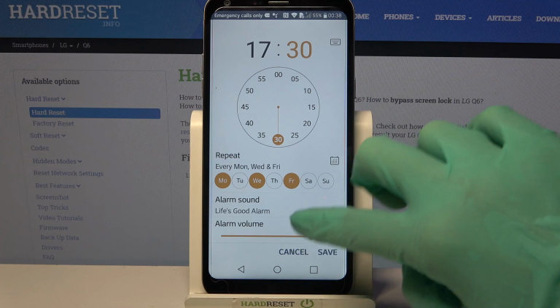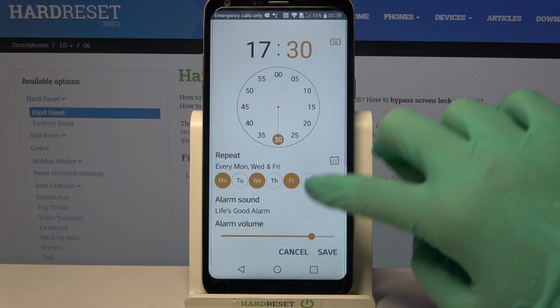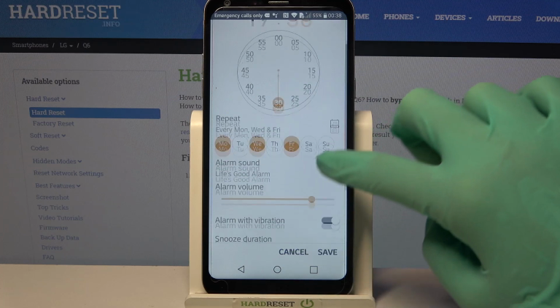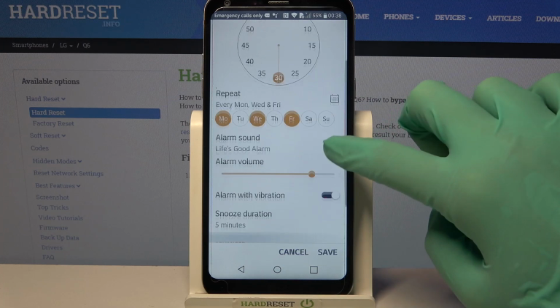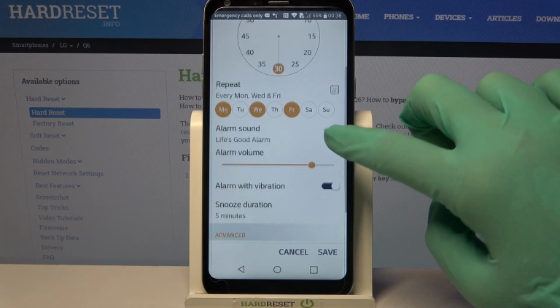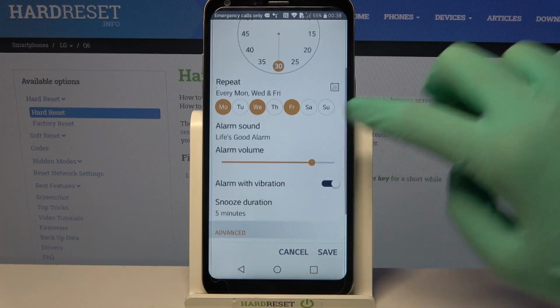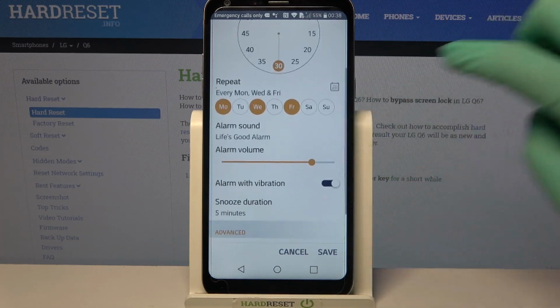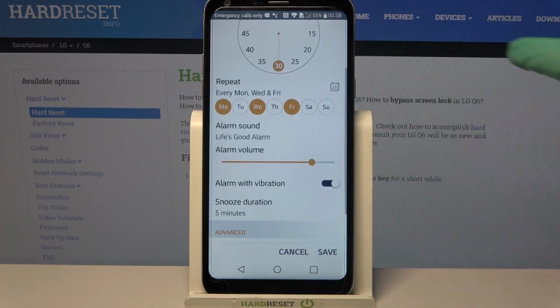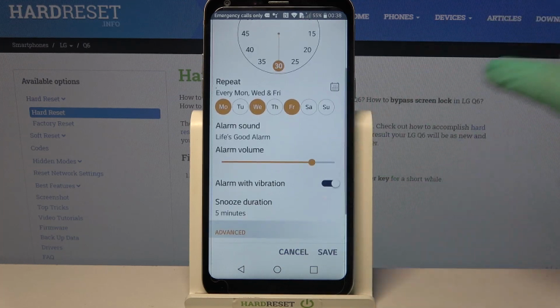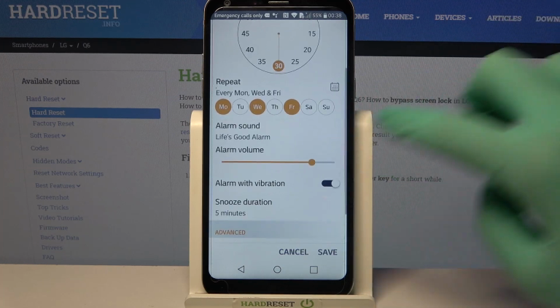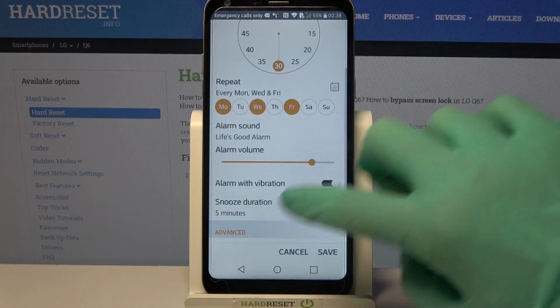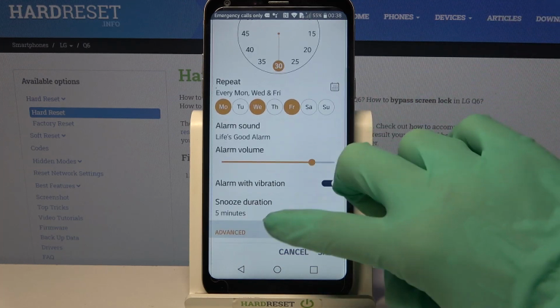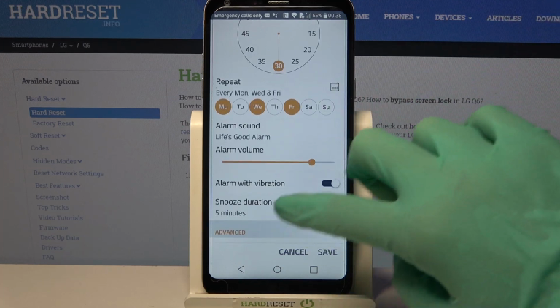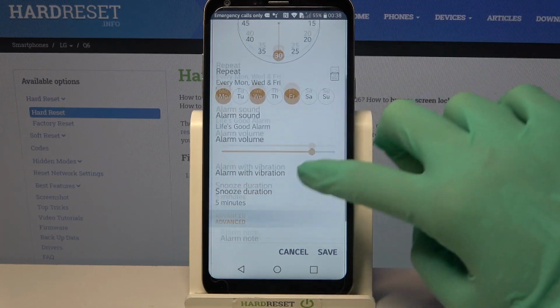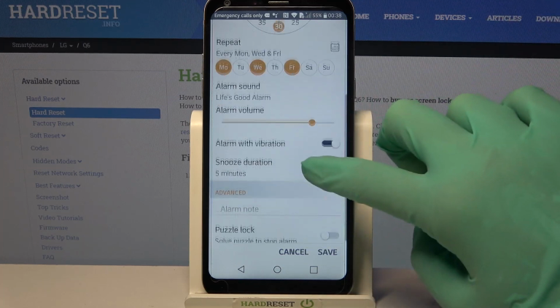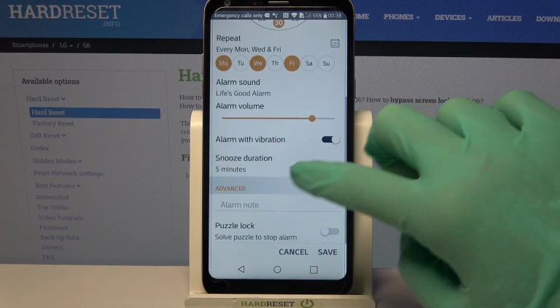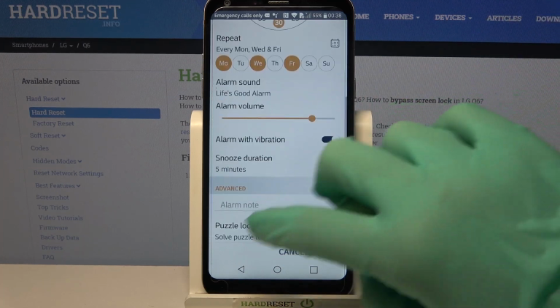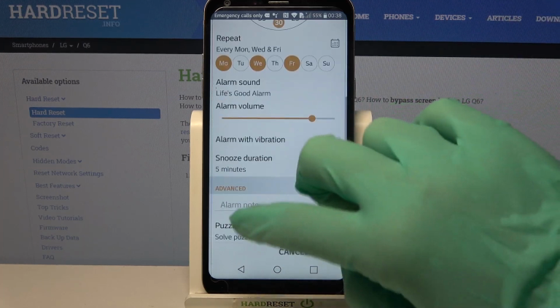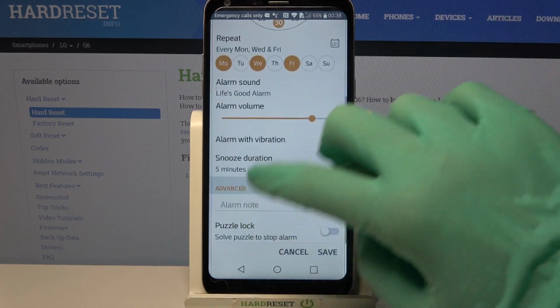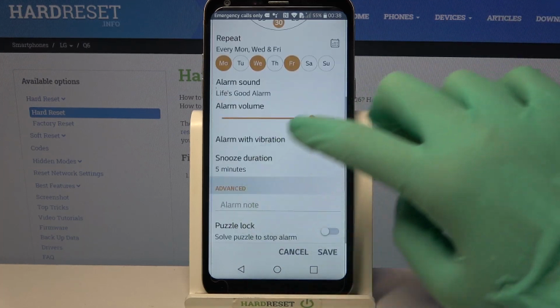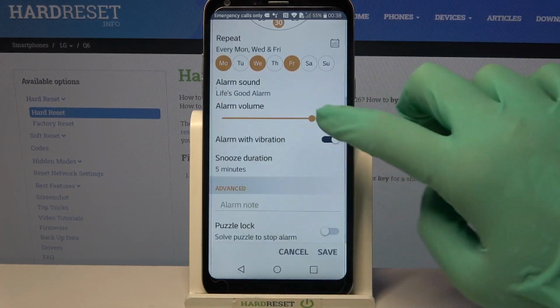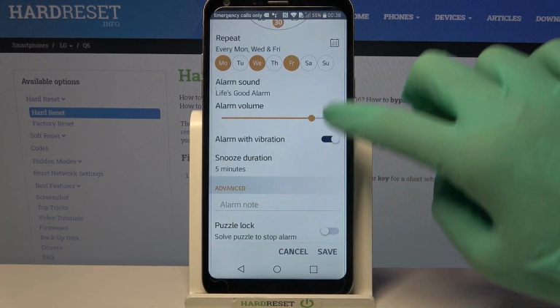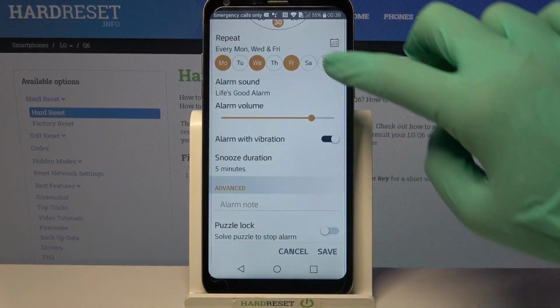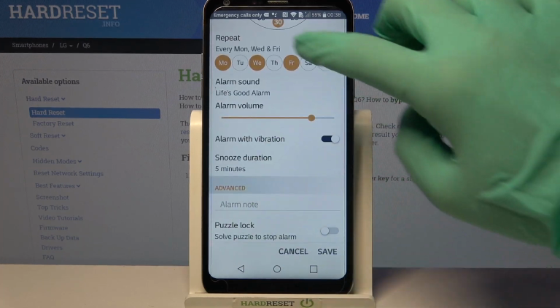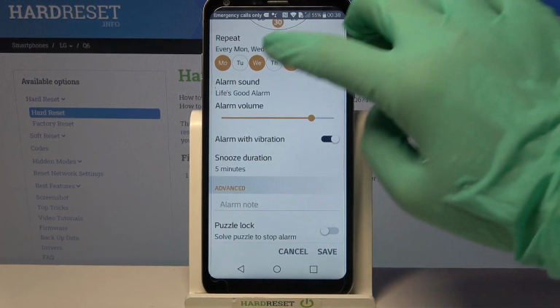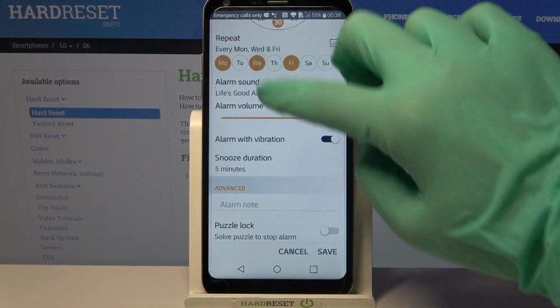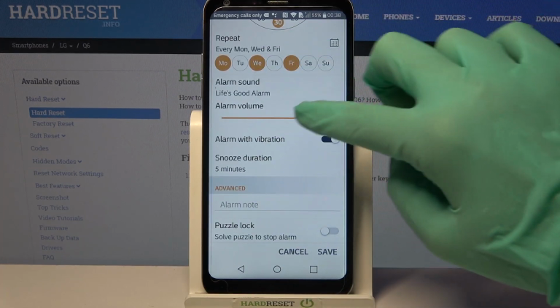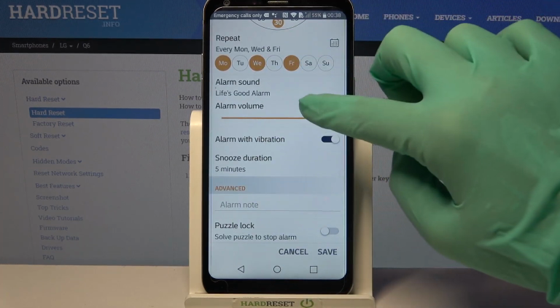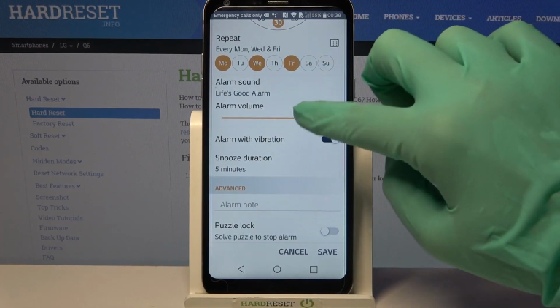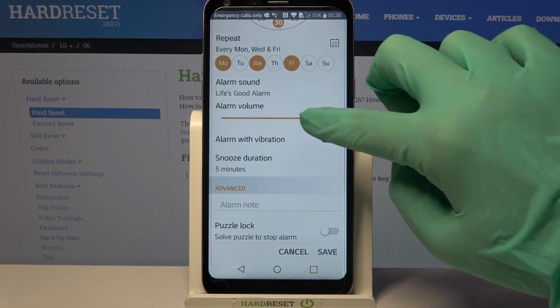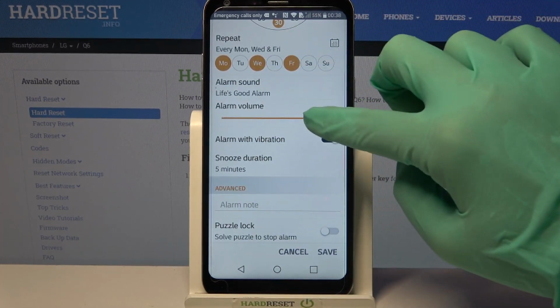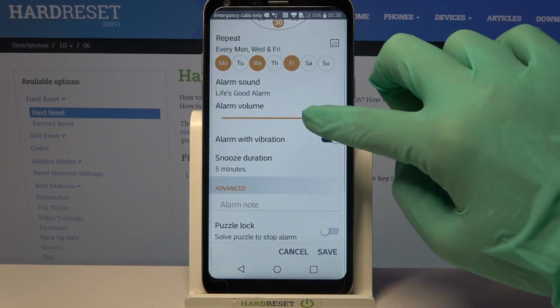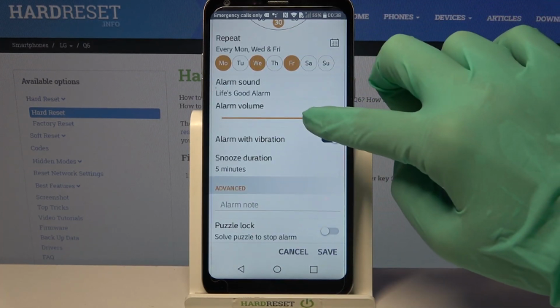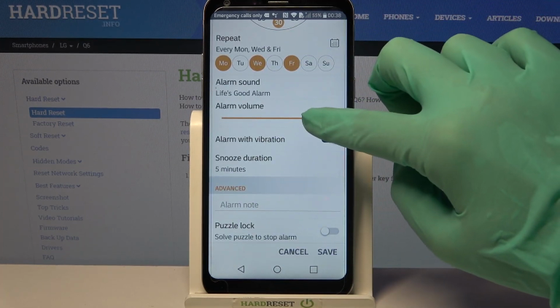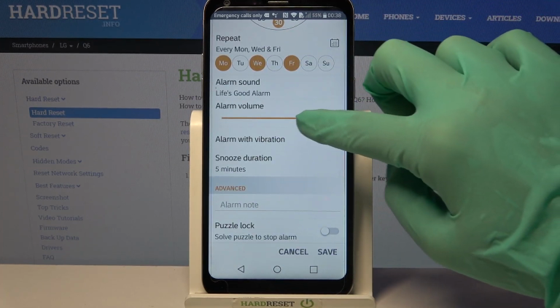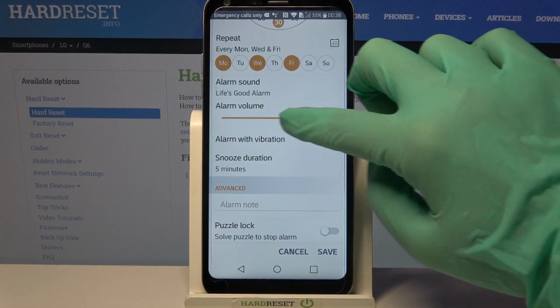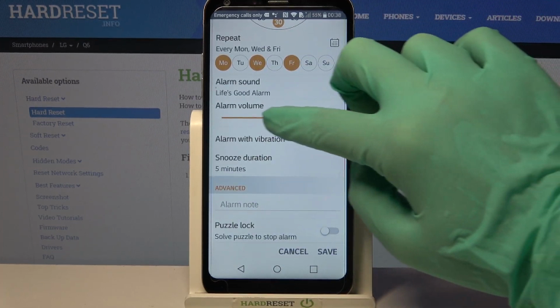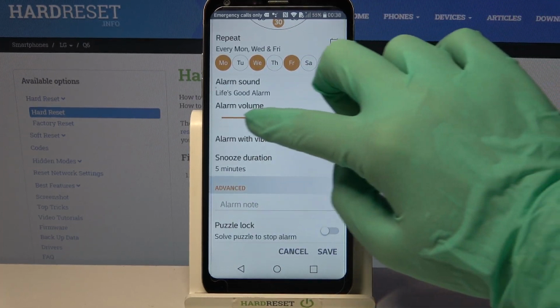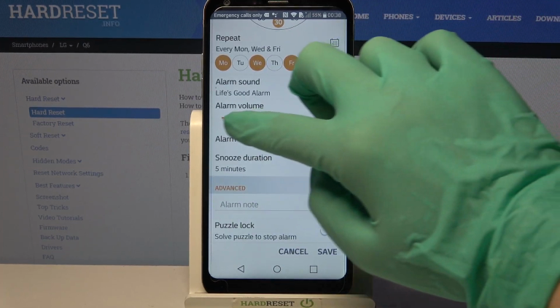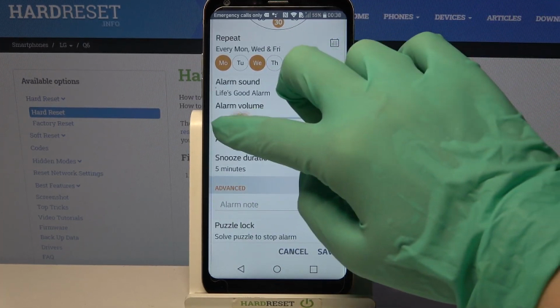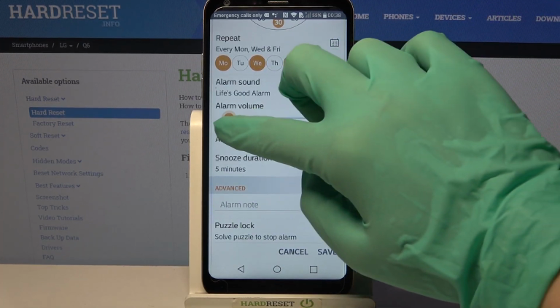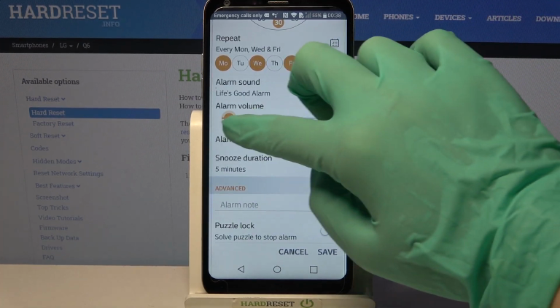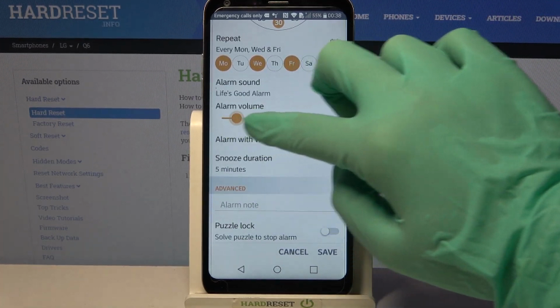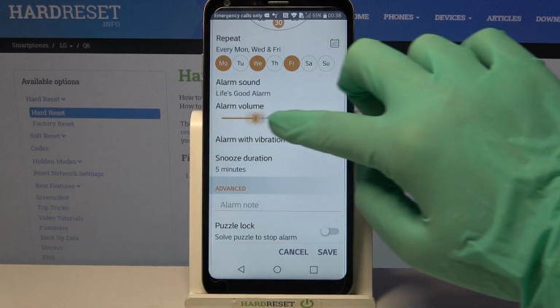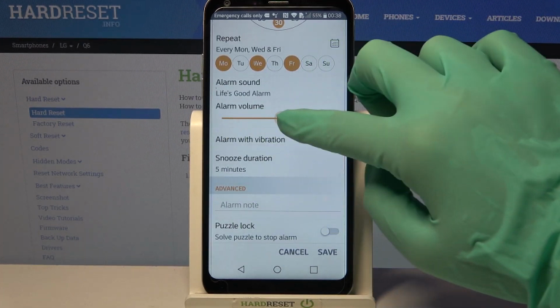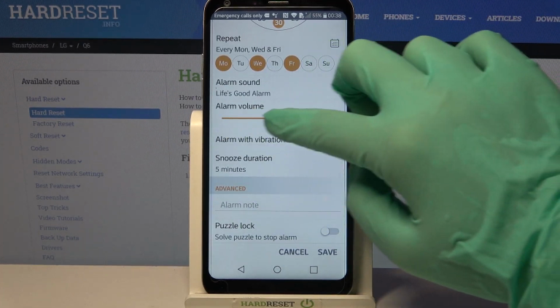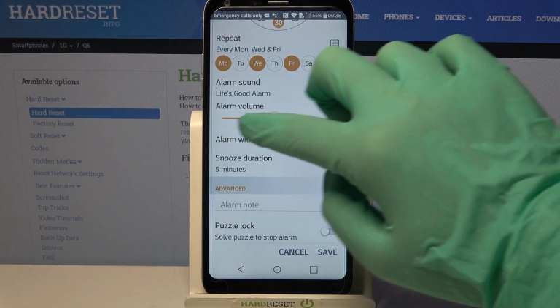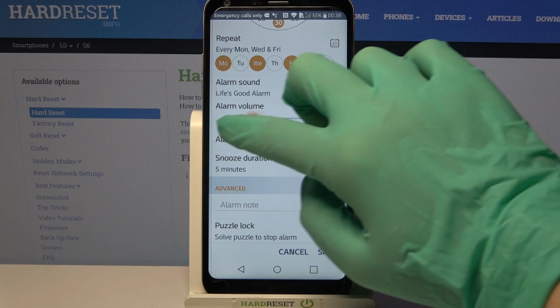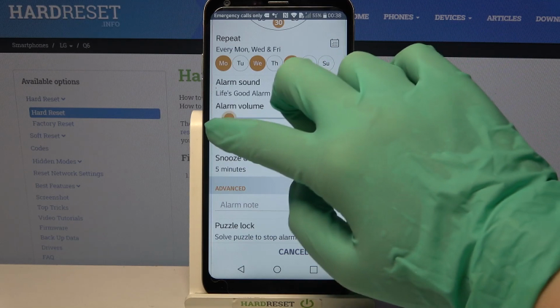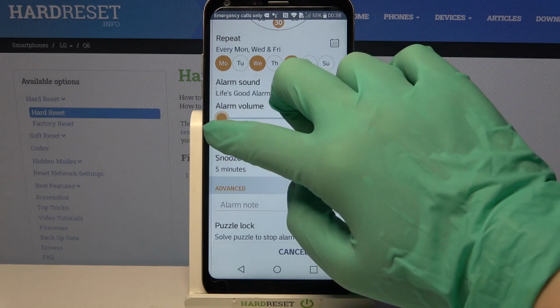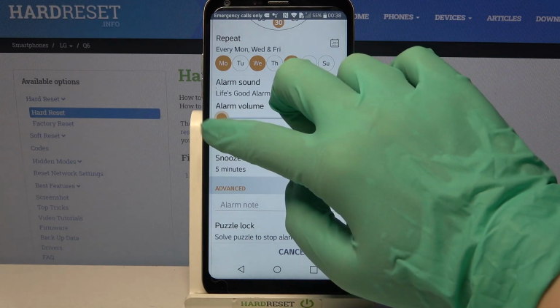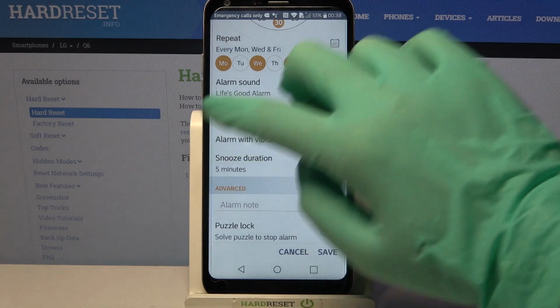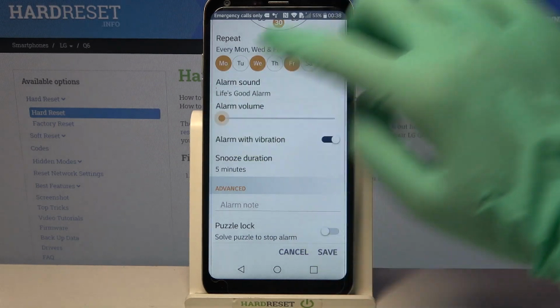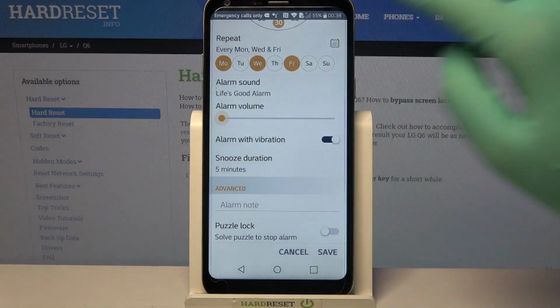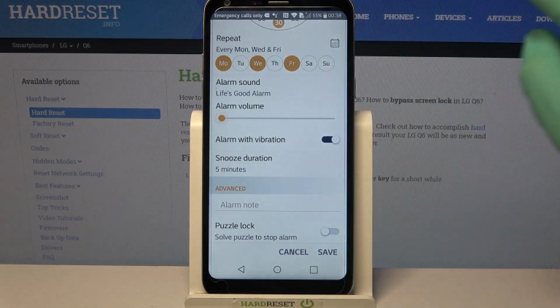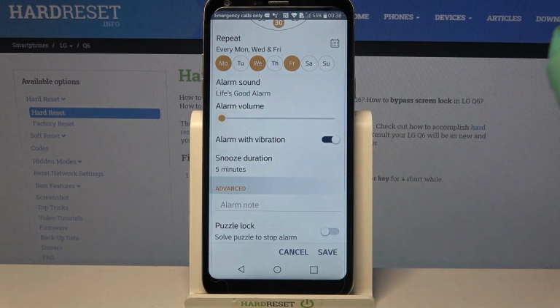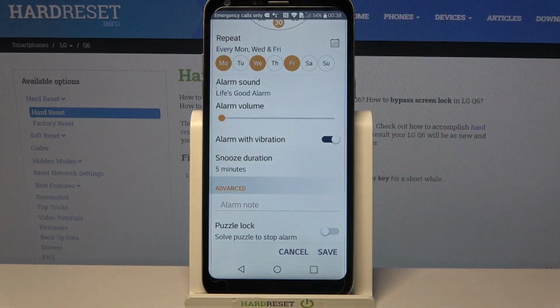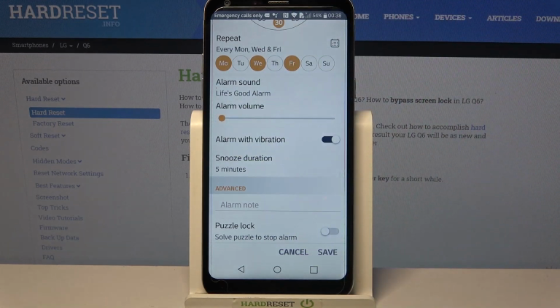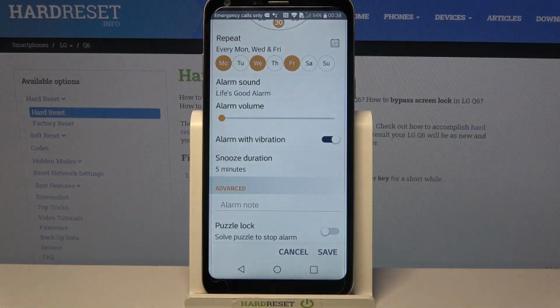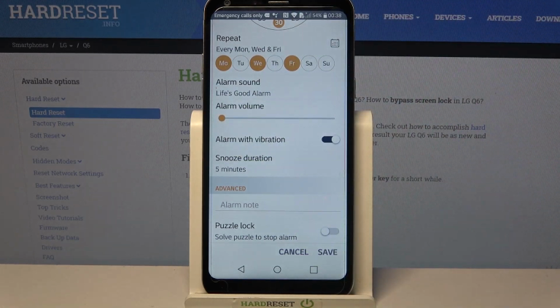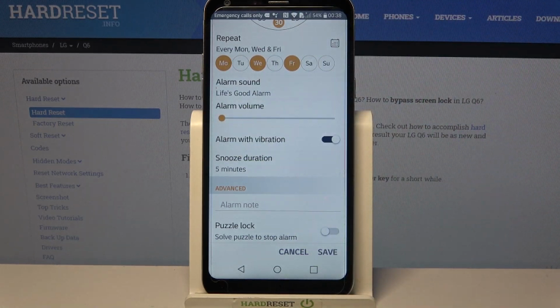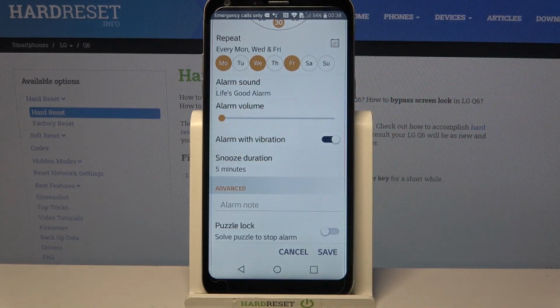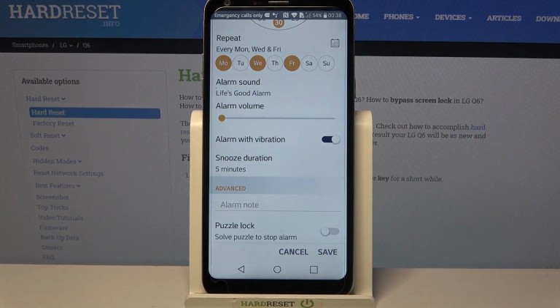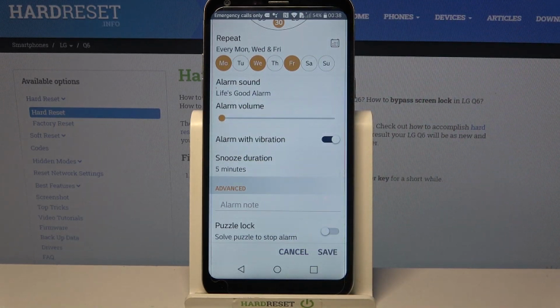Then scroll down, click on this dot over here and swipe left or right to adjust the alarm volume.